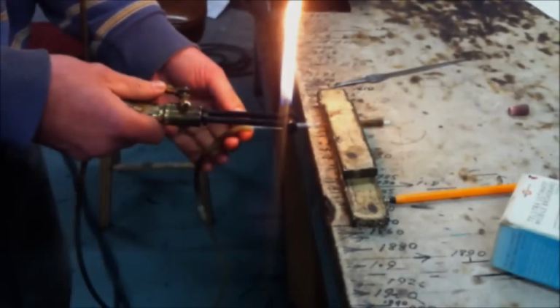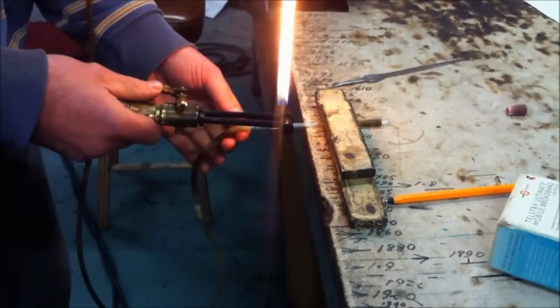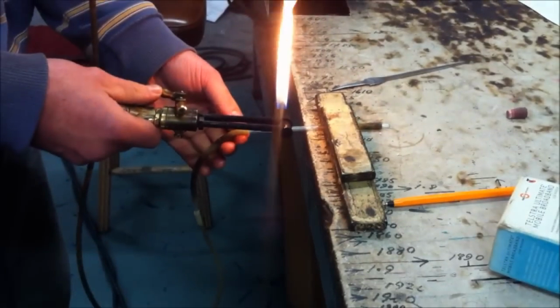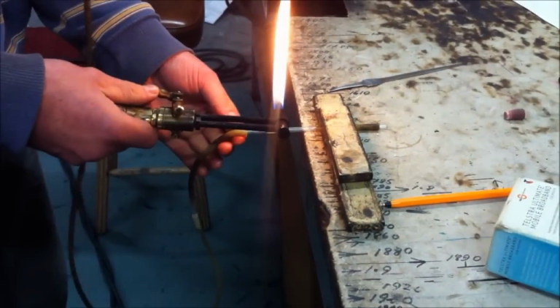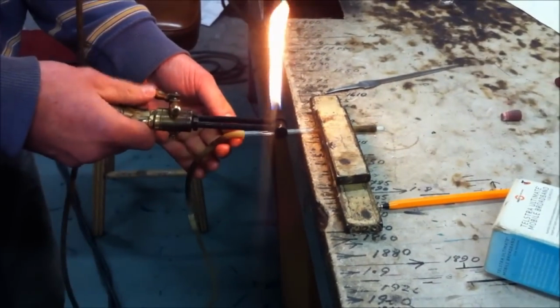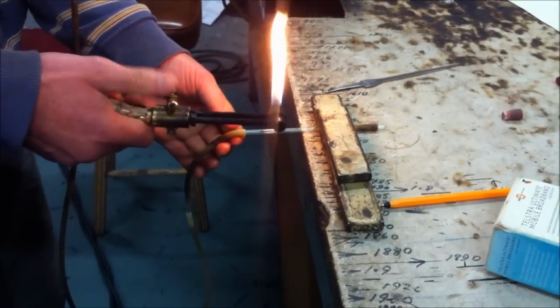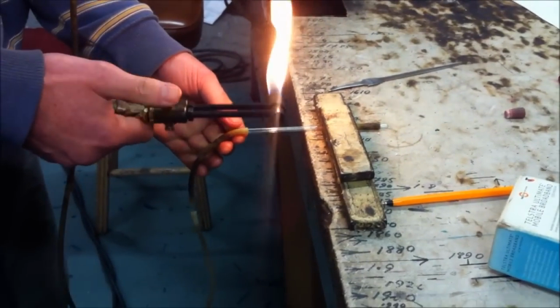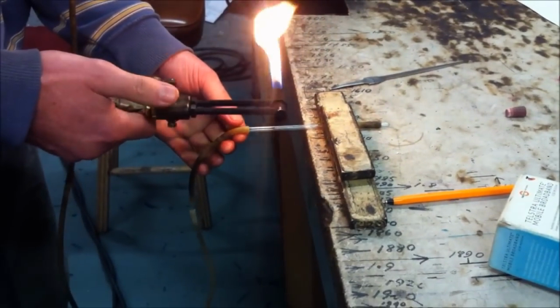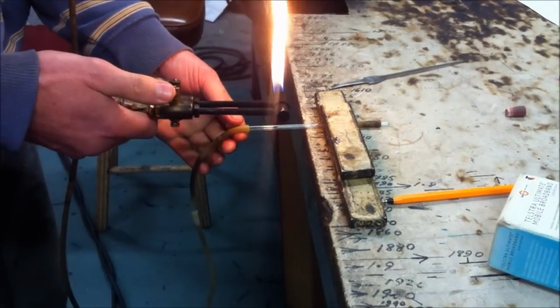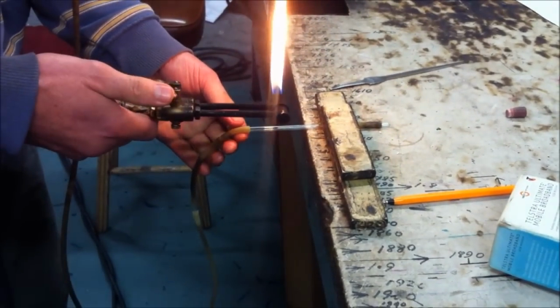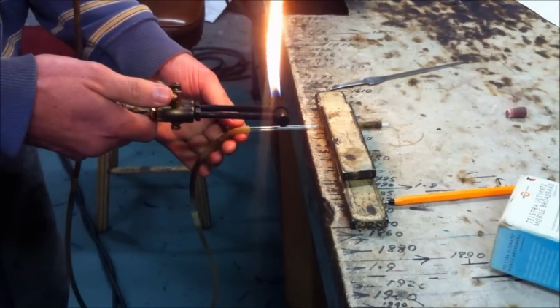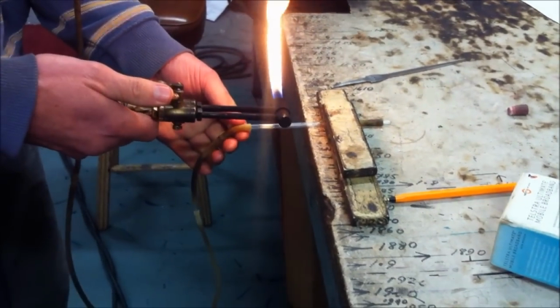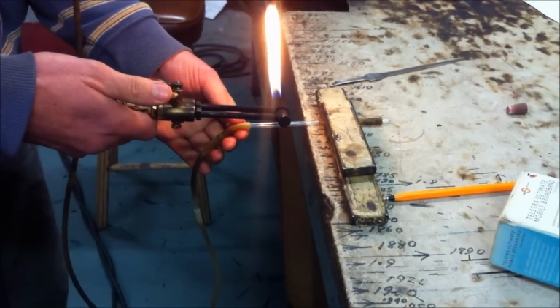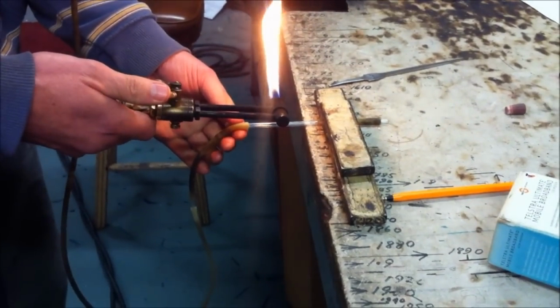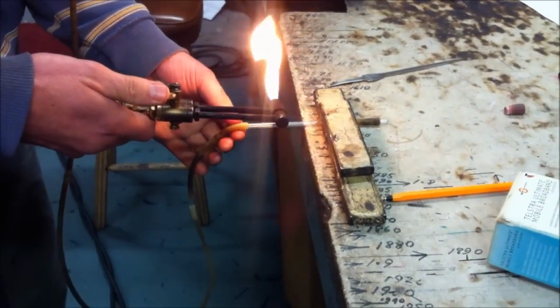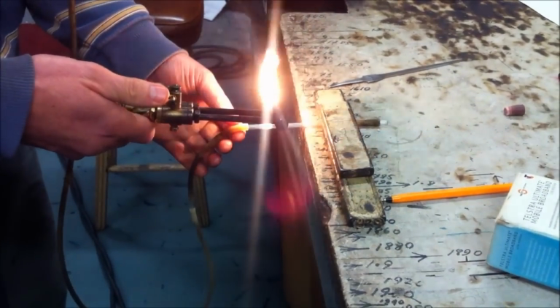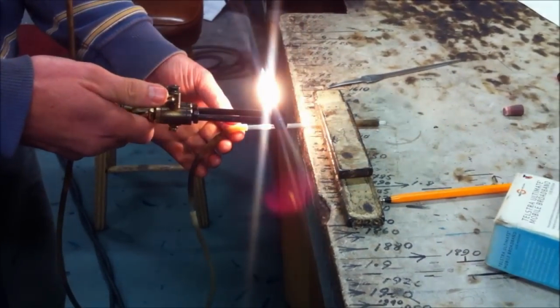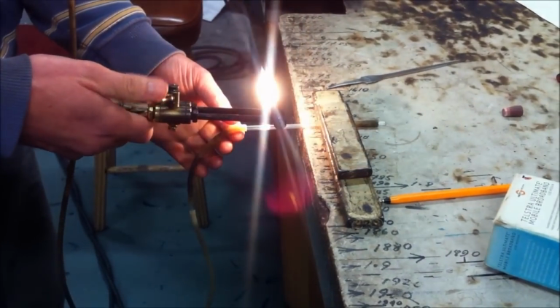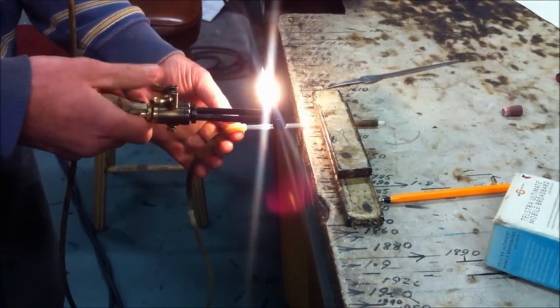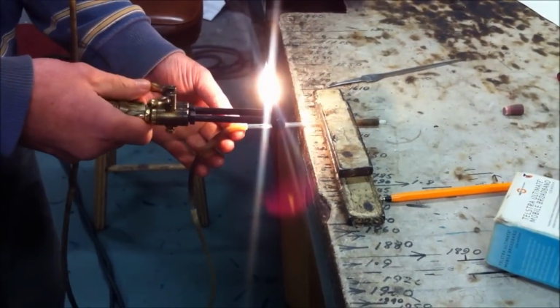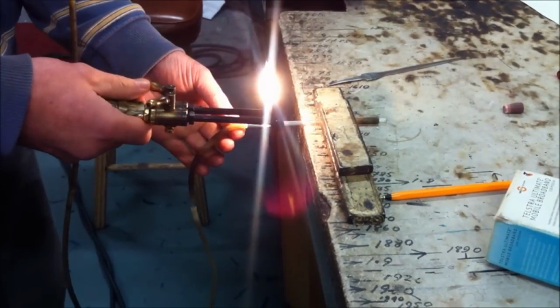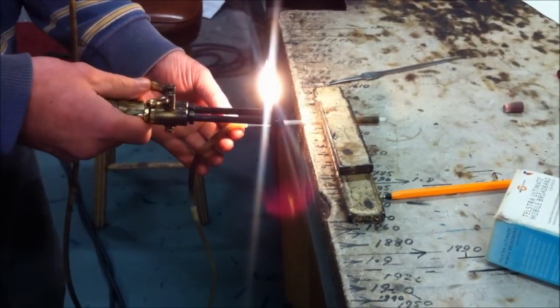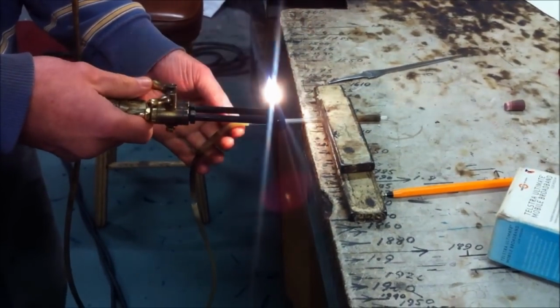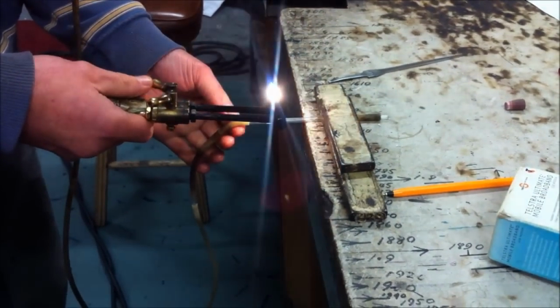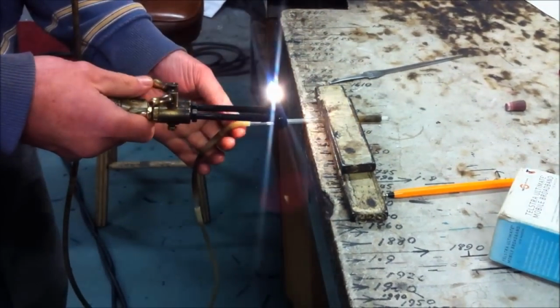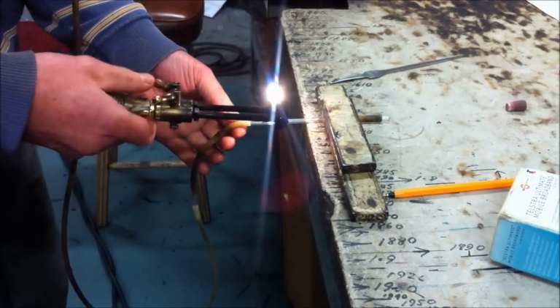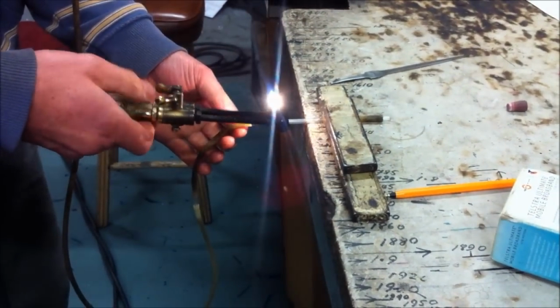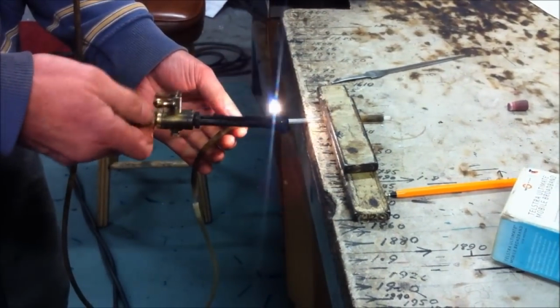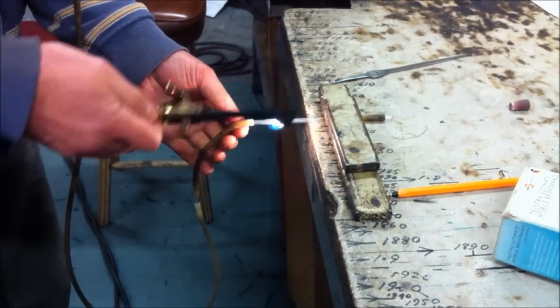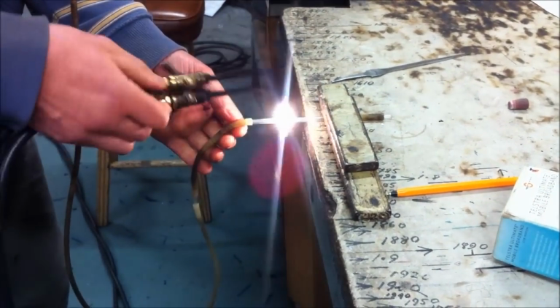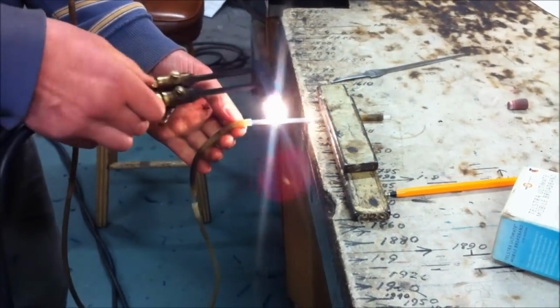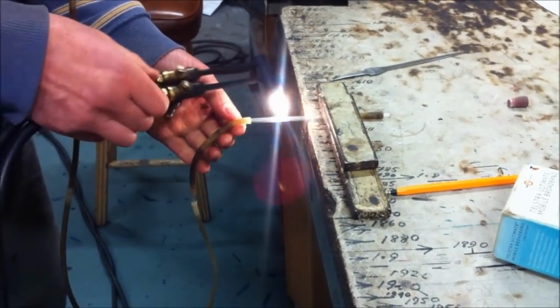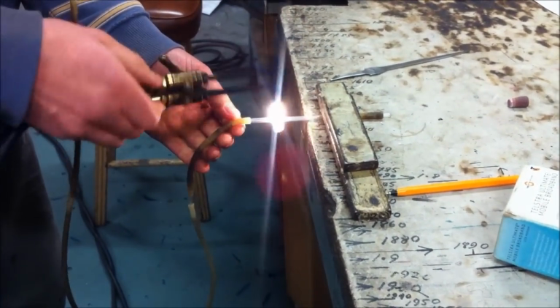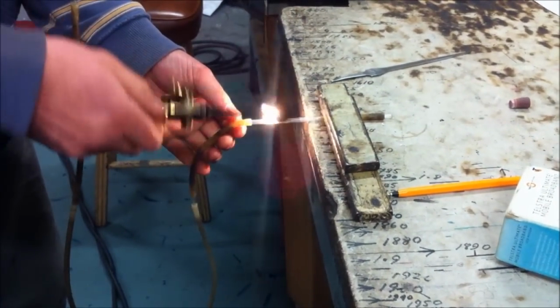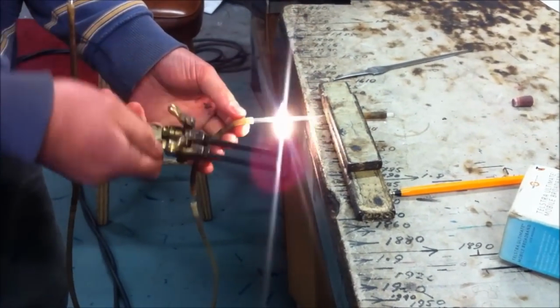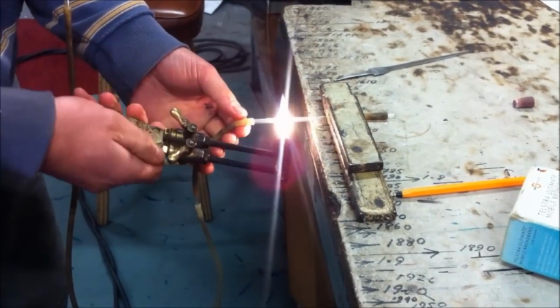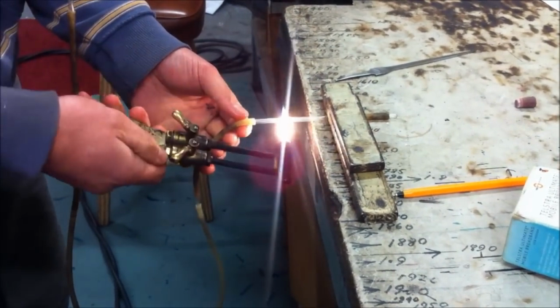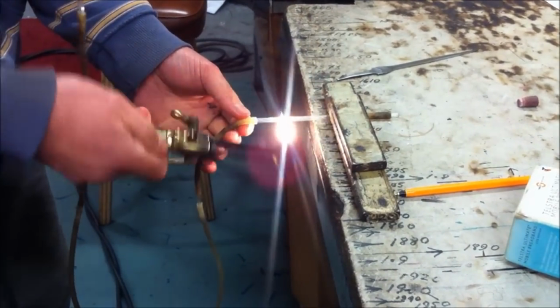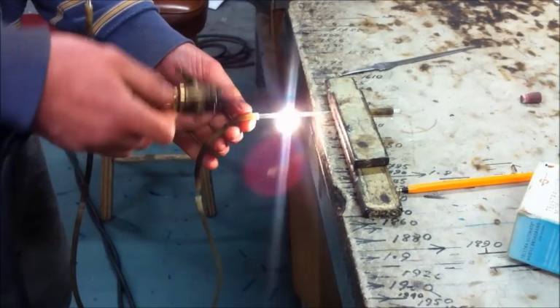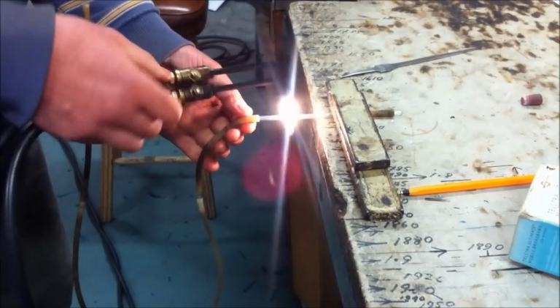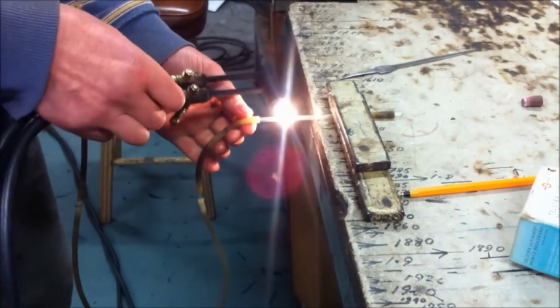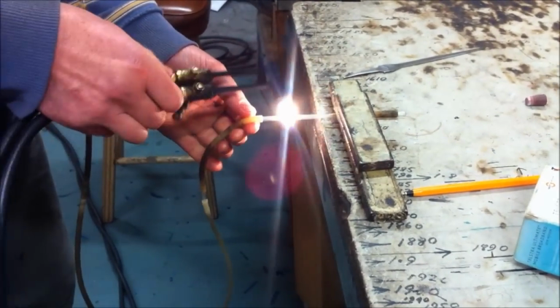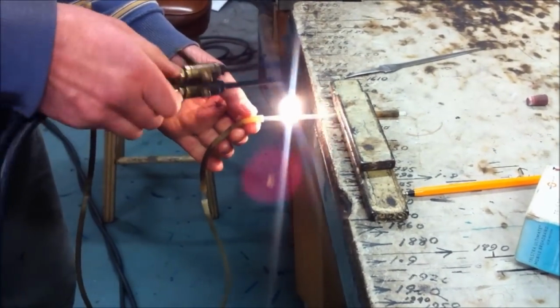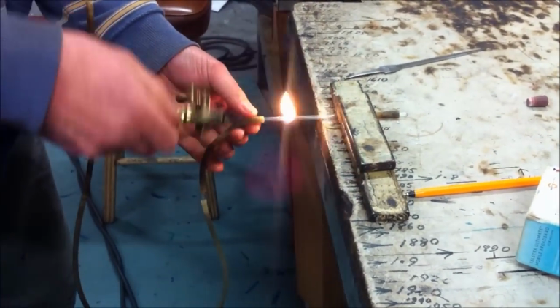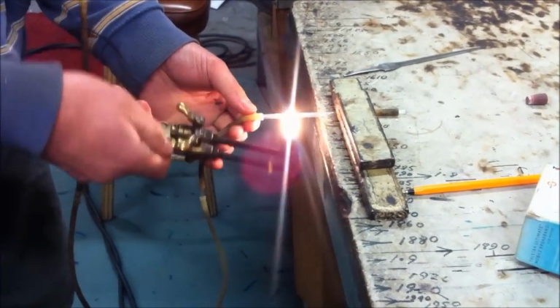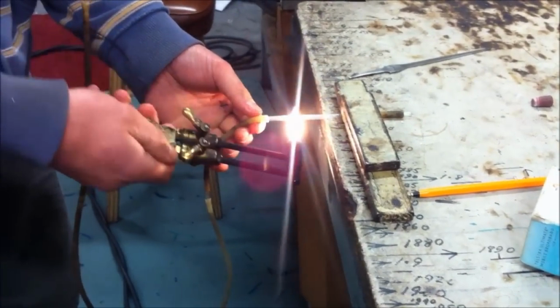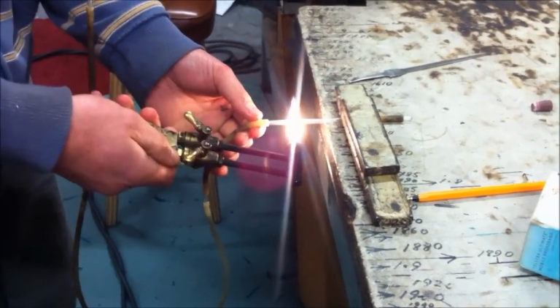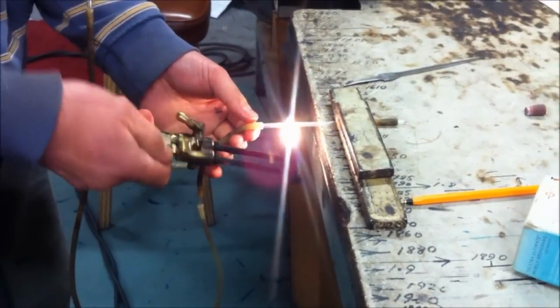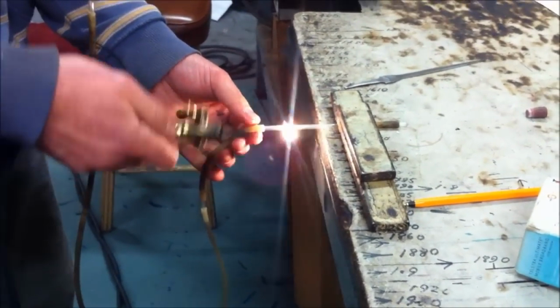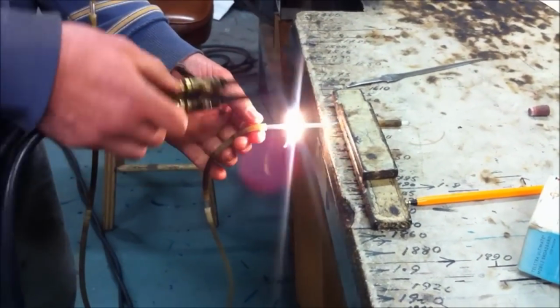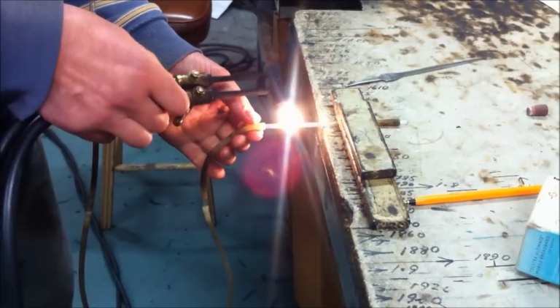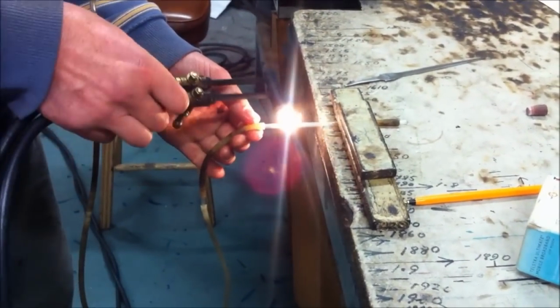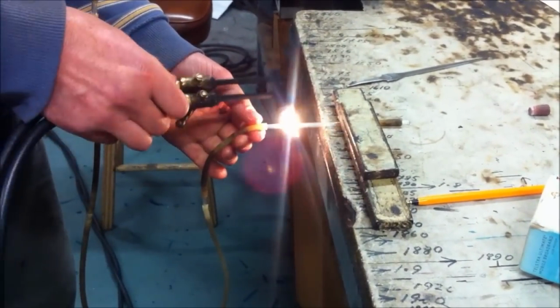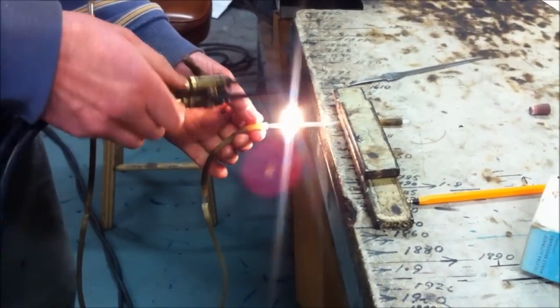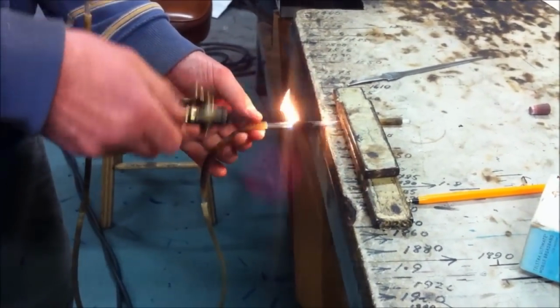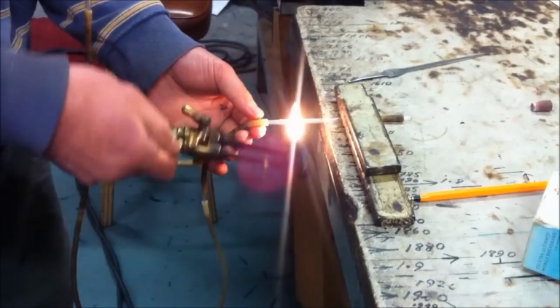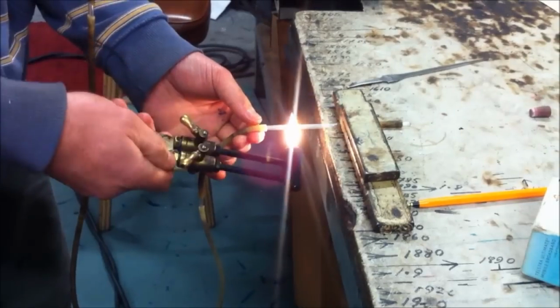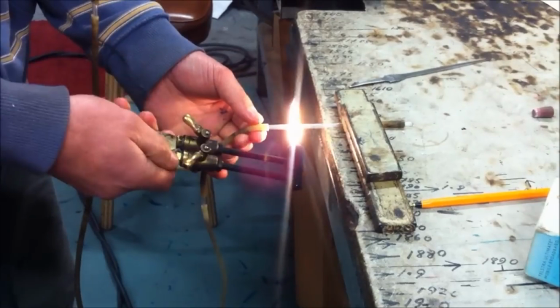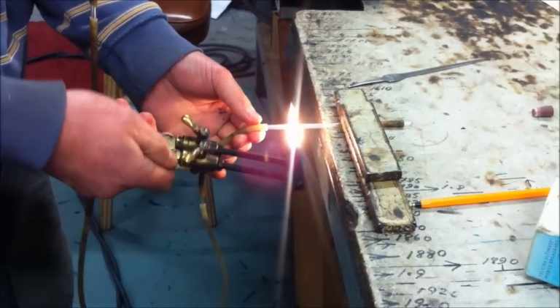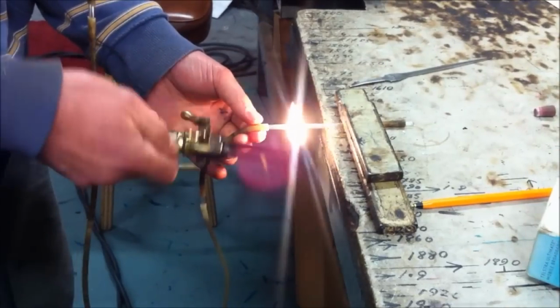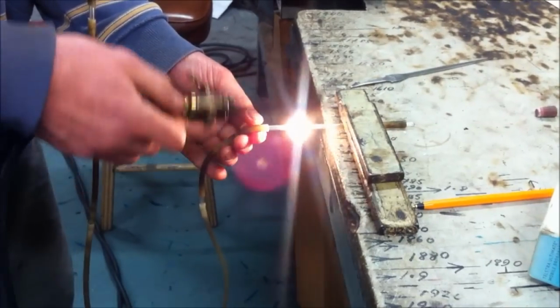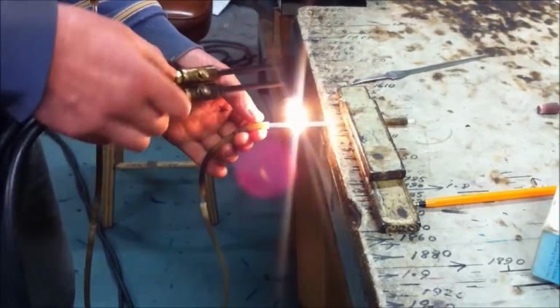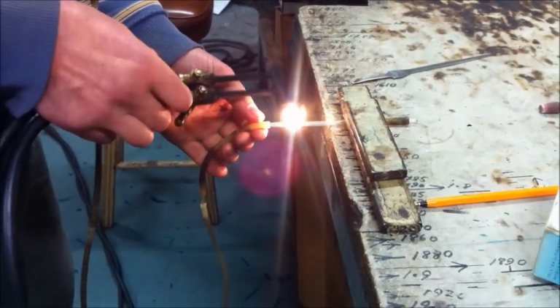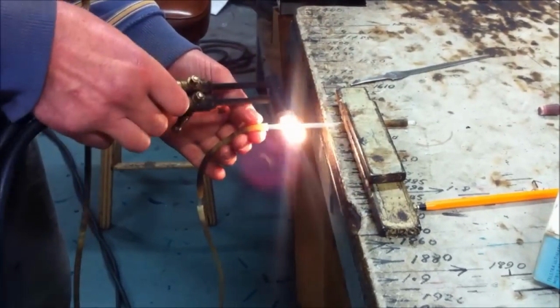Alright, while the bulb is in the oven, Carl's just going to knock up a quick mercury trap.